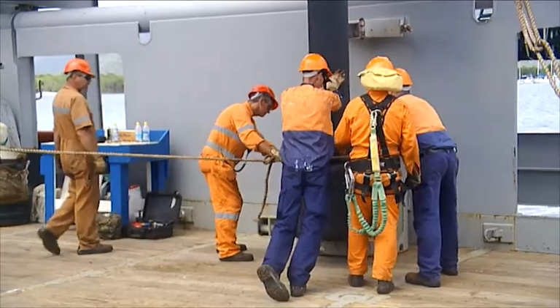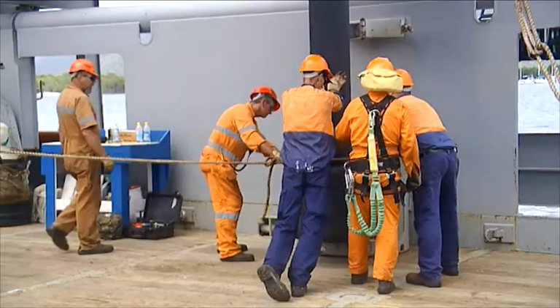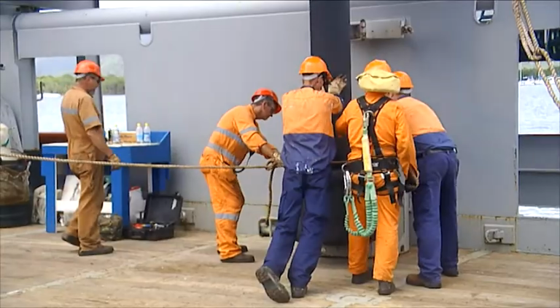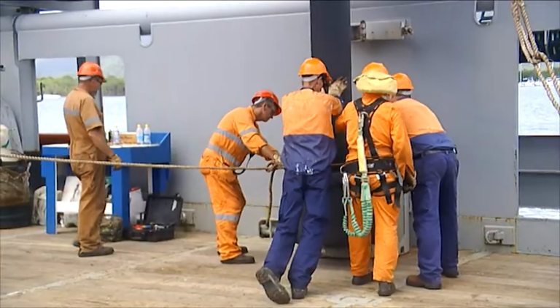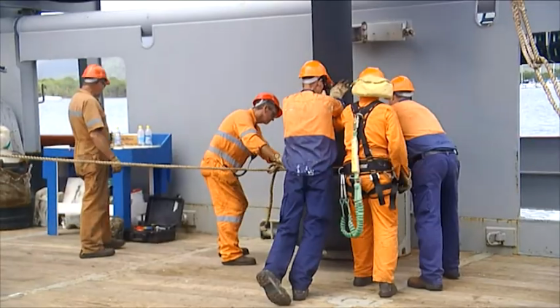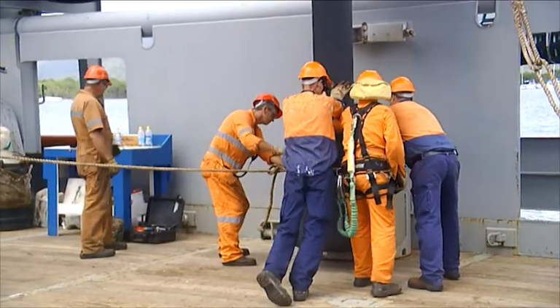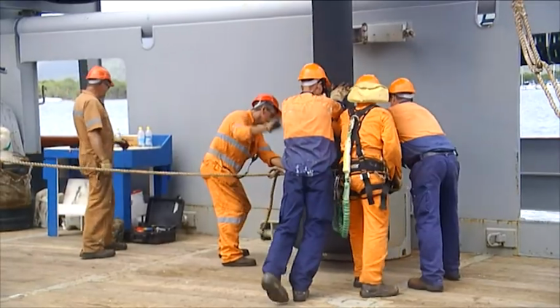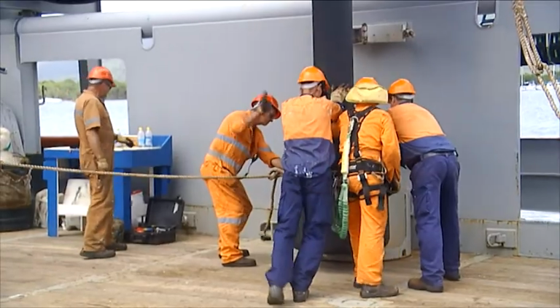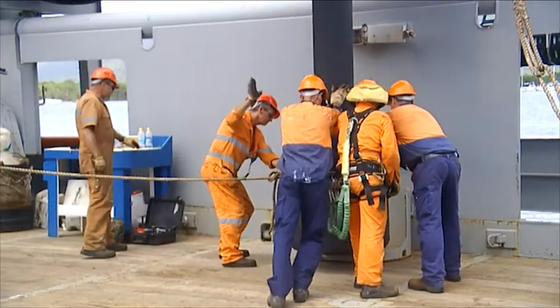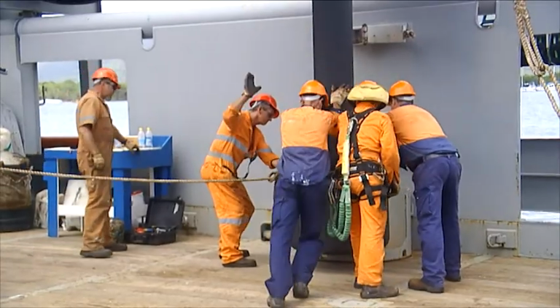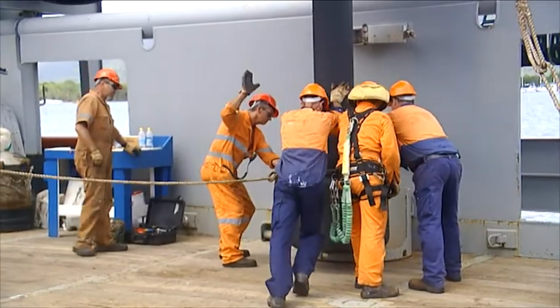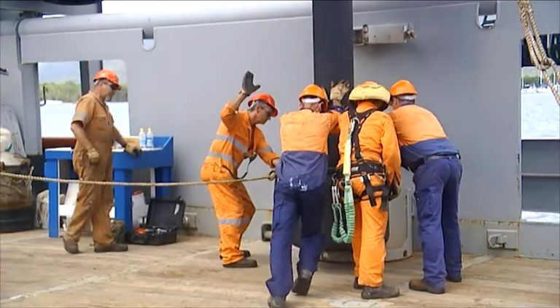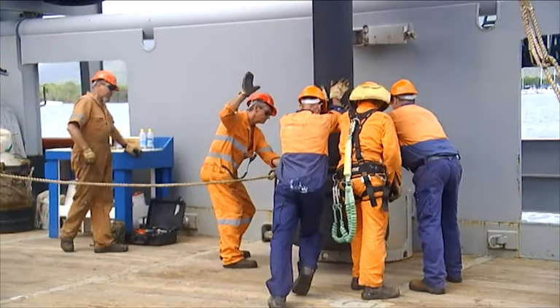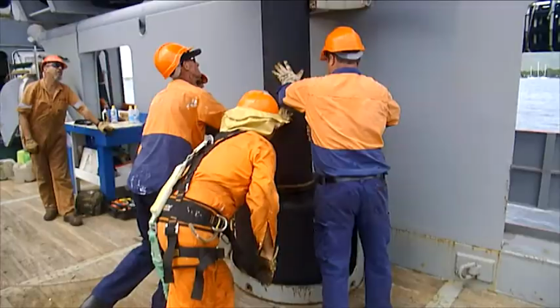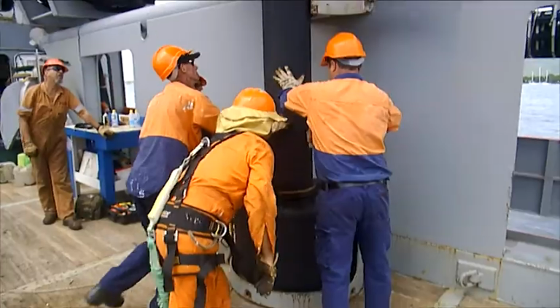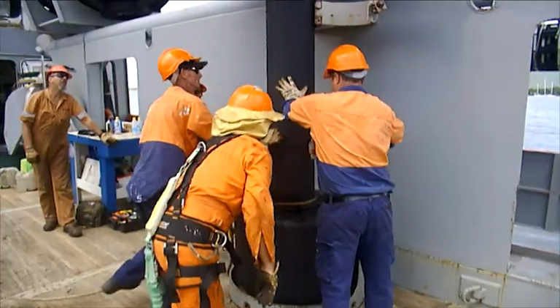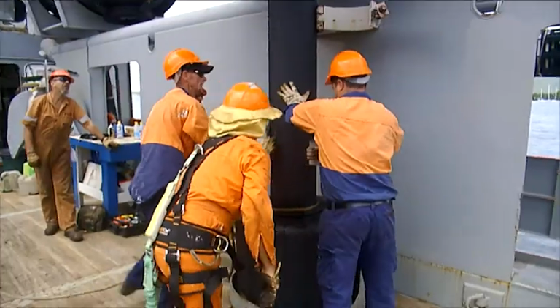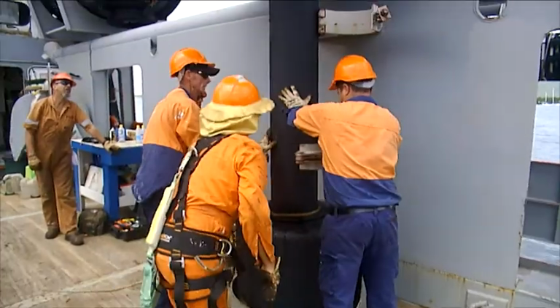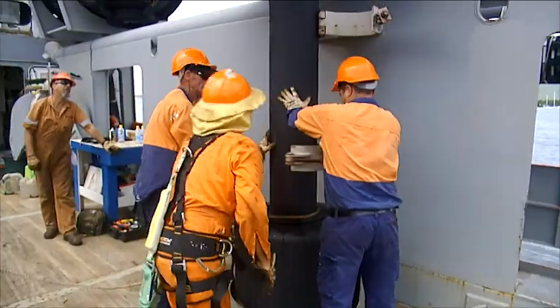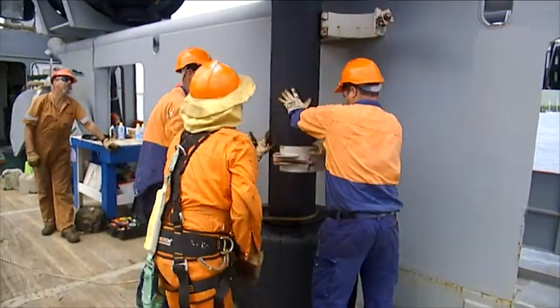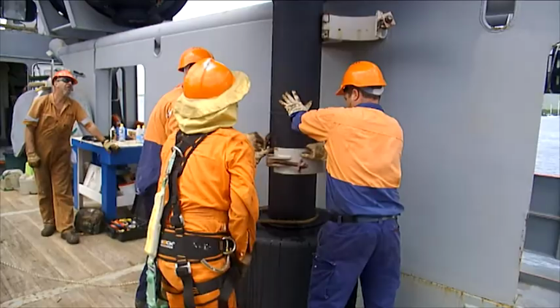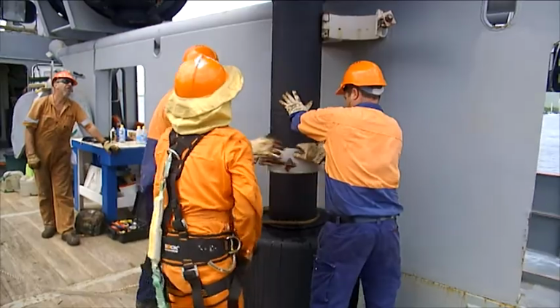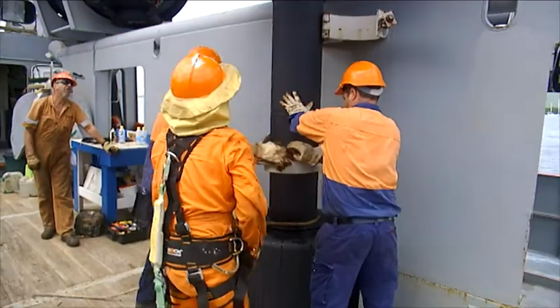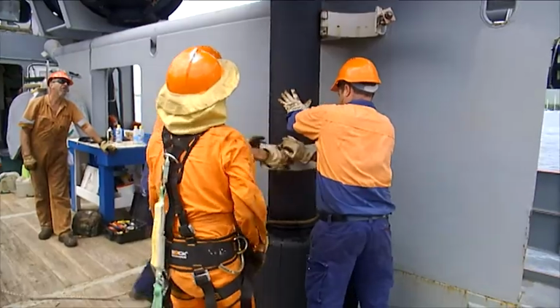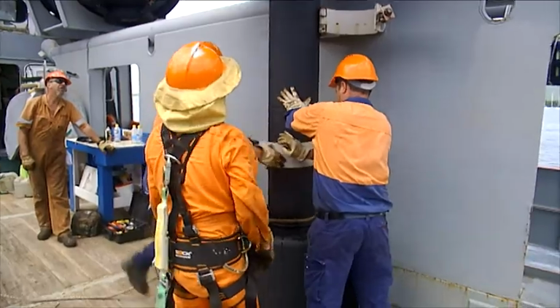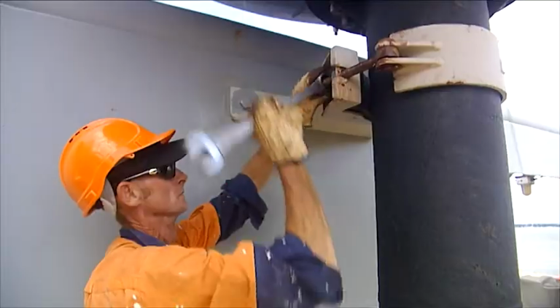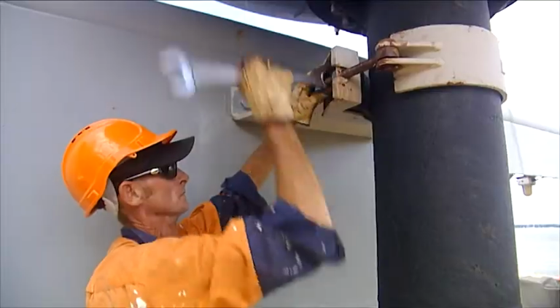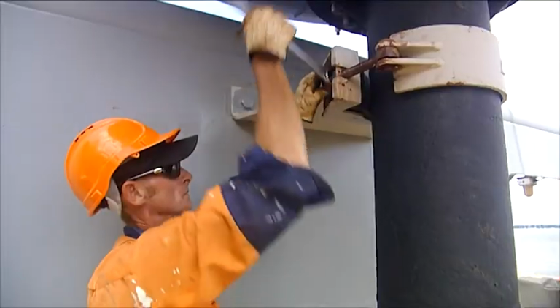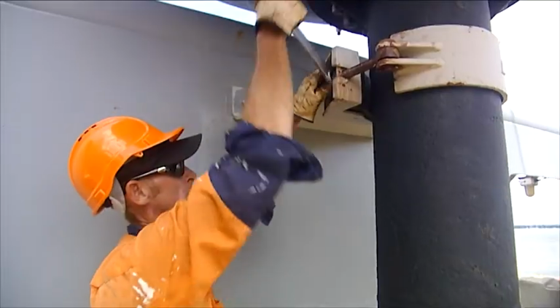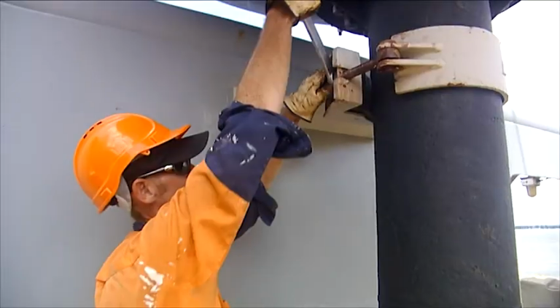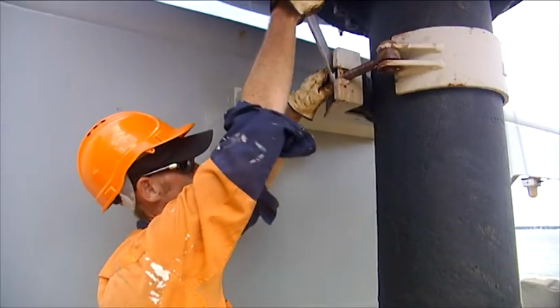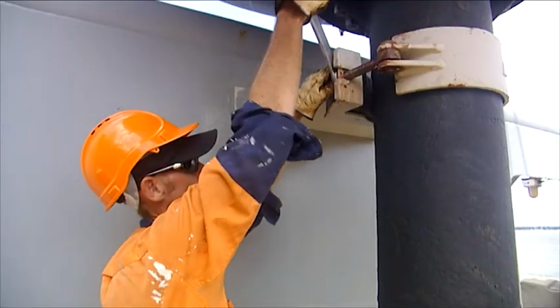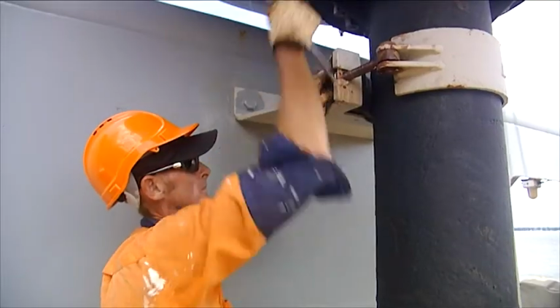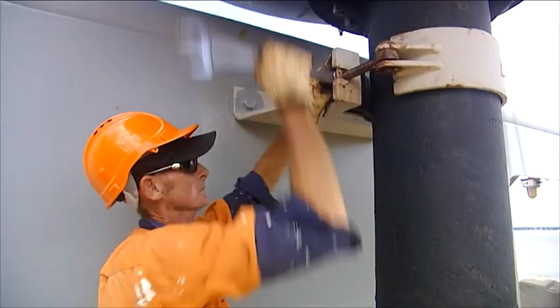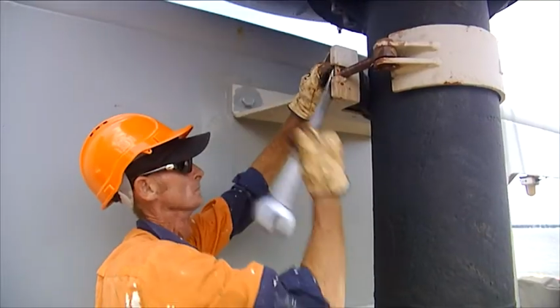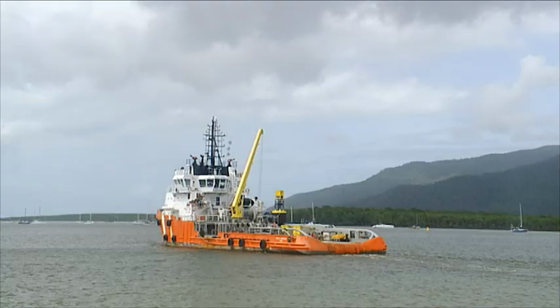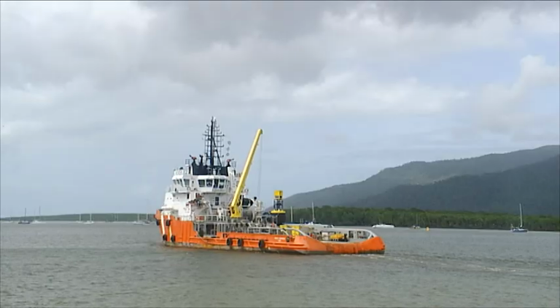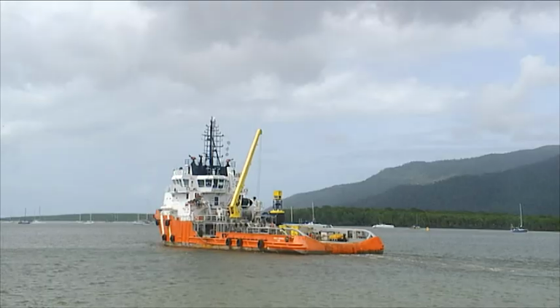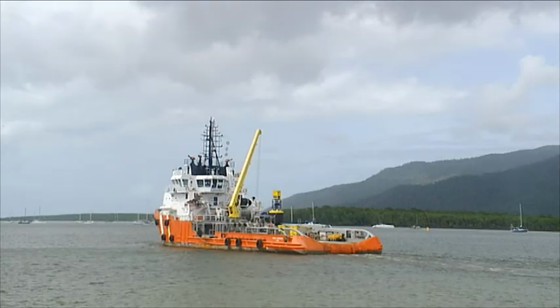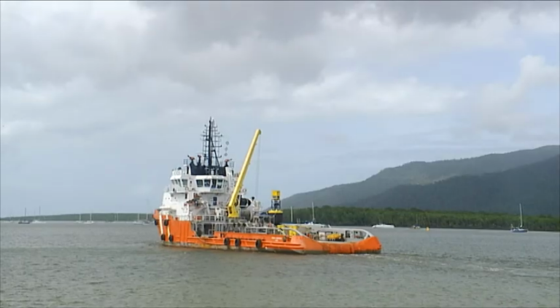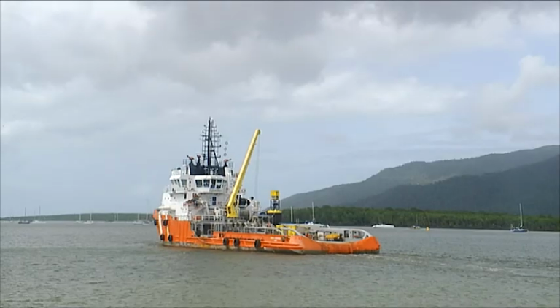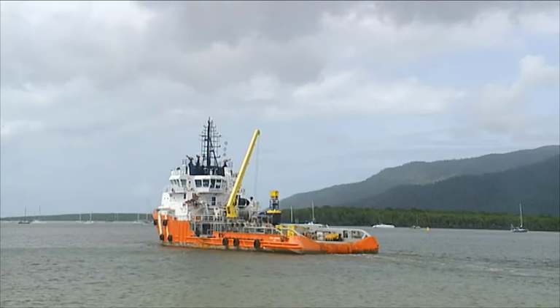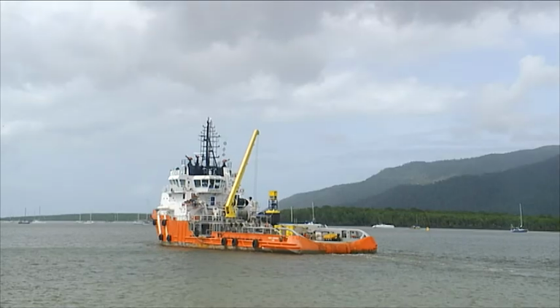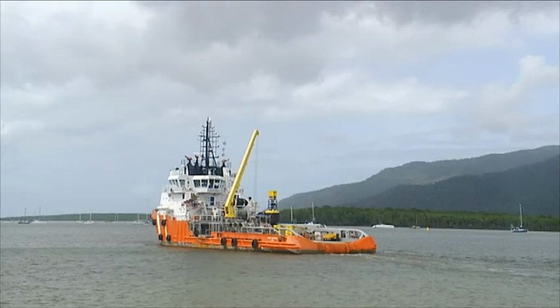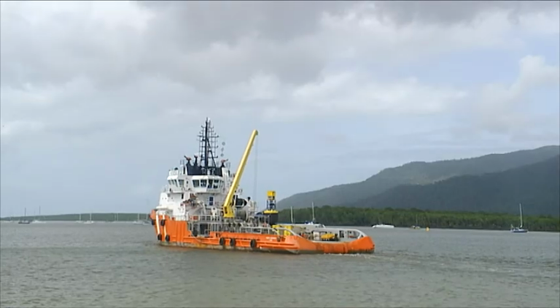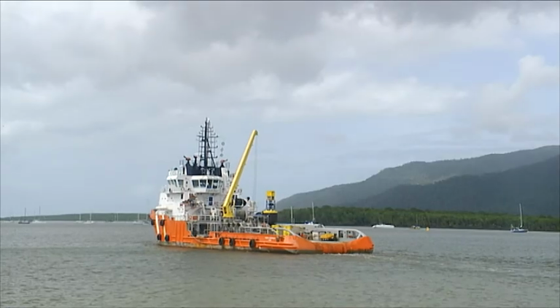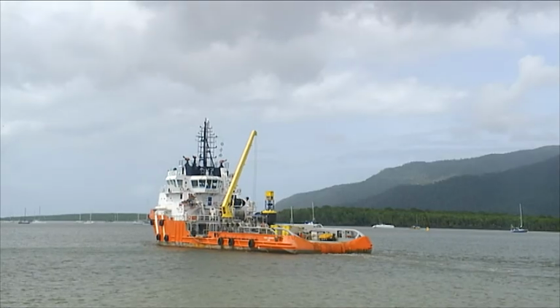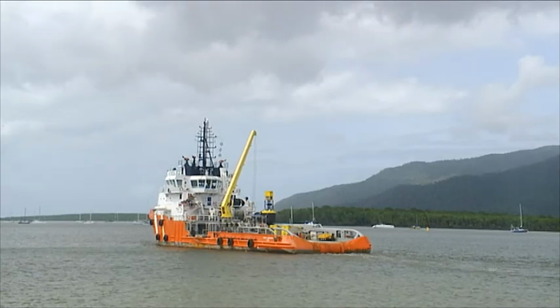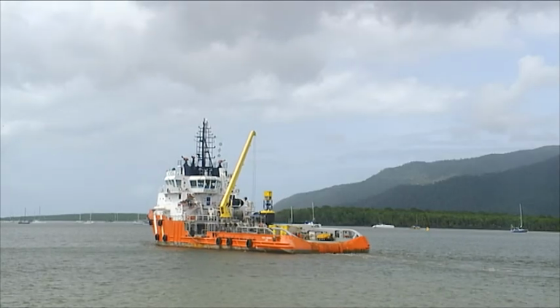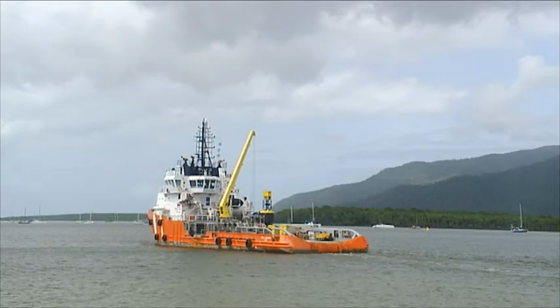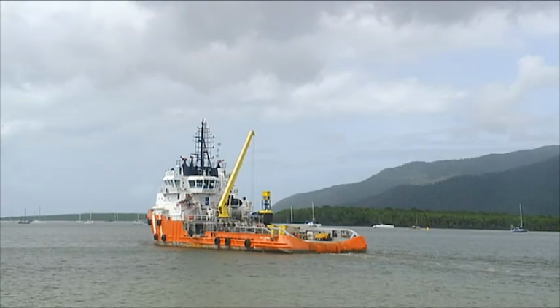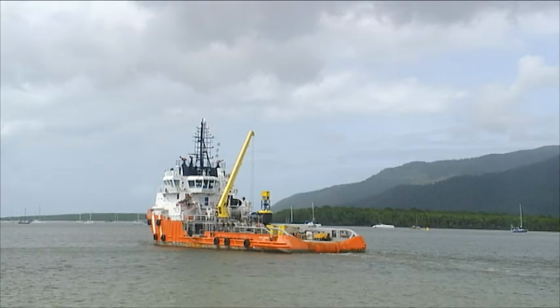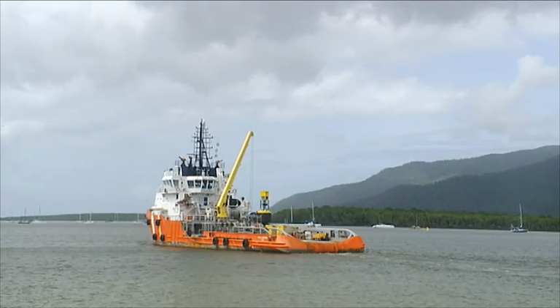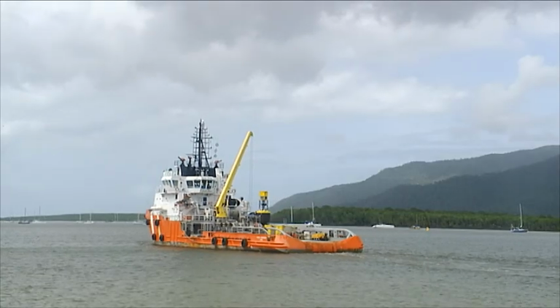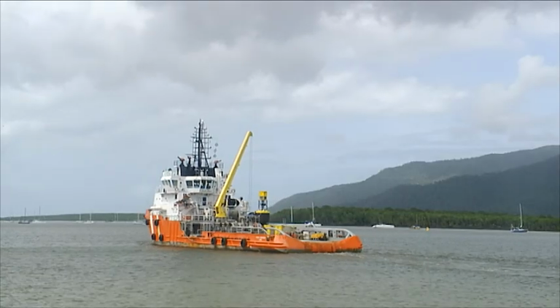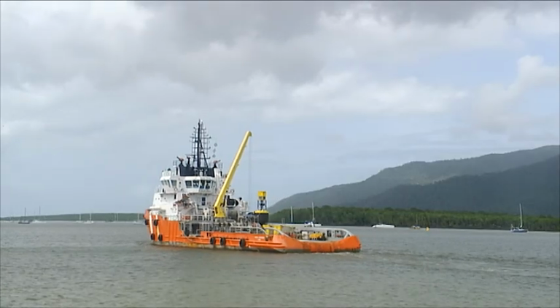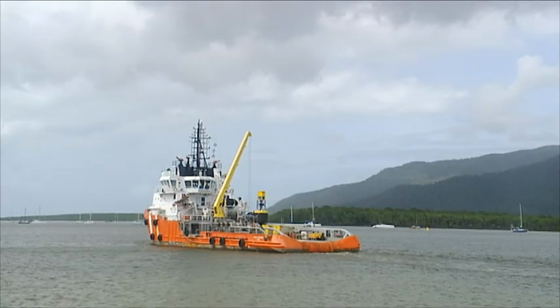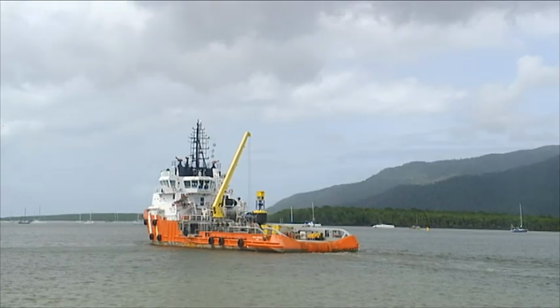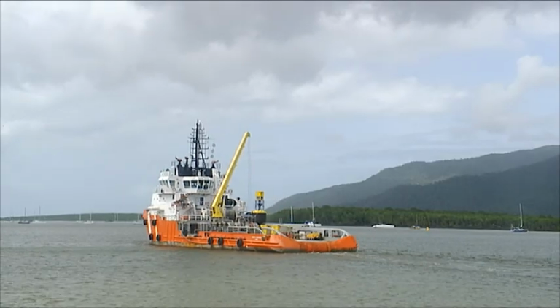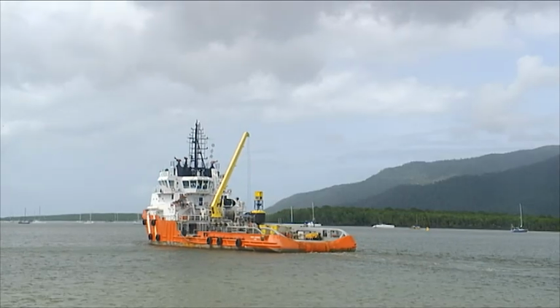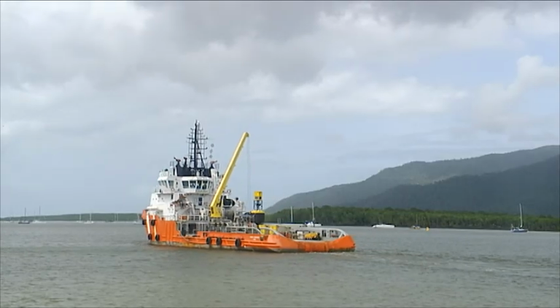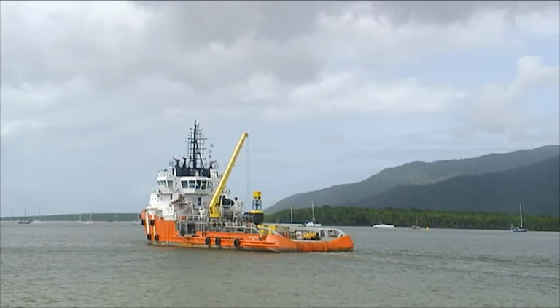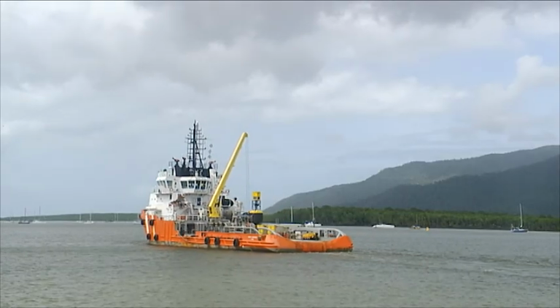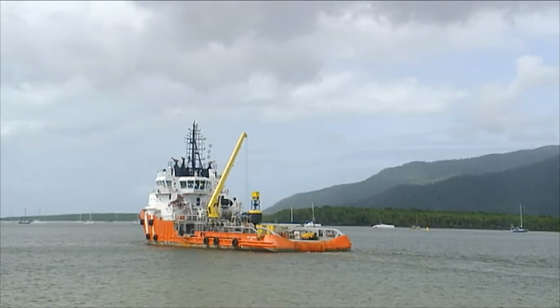Buoy maintenance is an important ATON maintenance activity undertaken by the ETV. Now that the buoy and other ATON equipment are safely stowed, they can be transported to the buoy's deployment site.